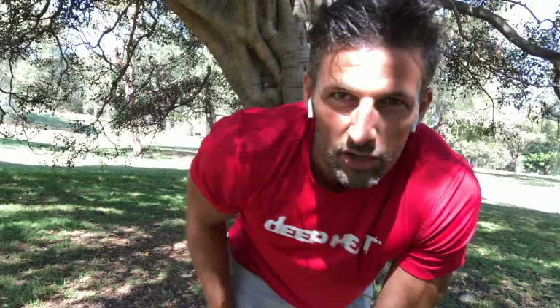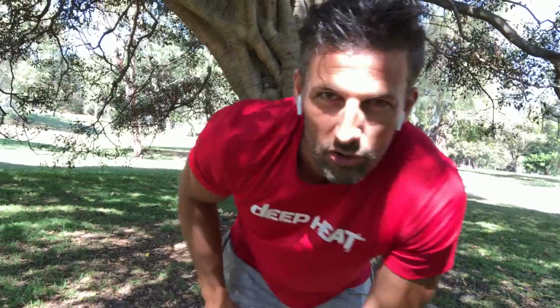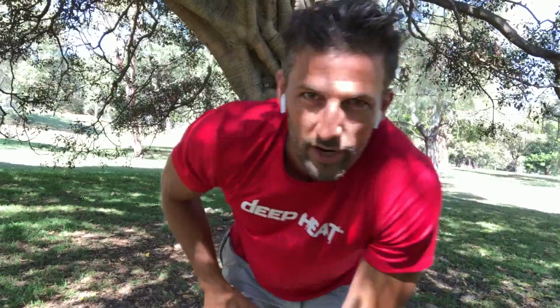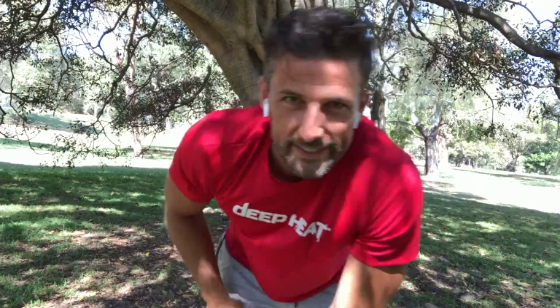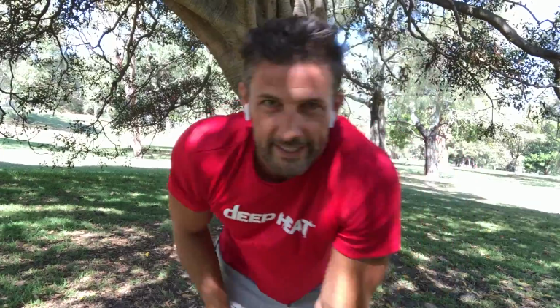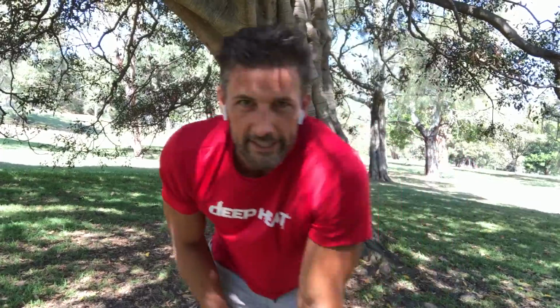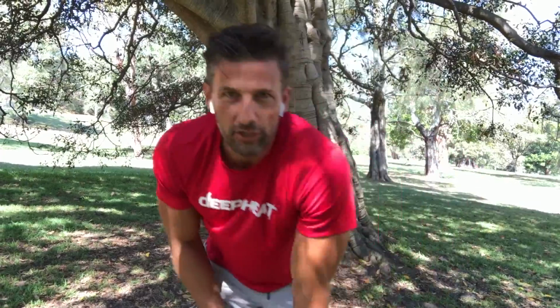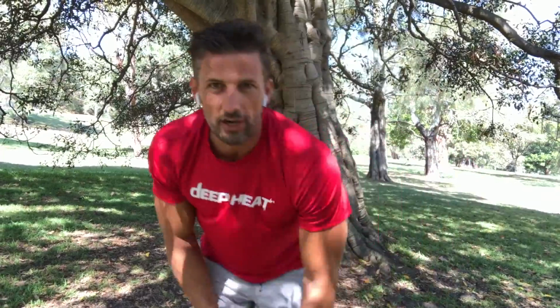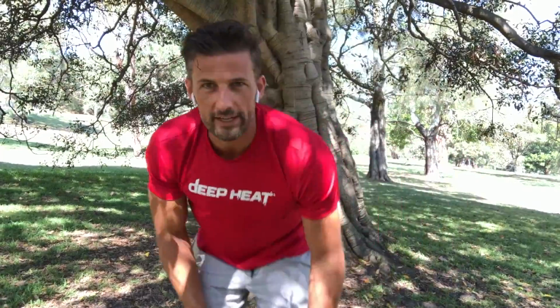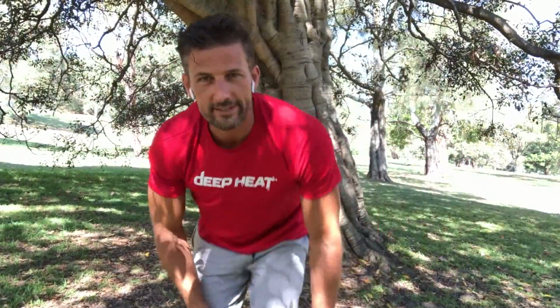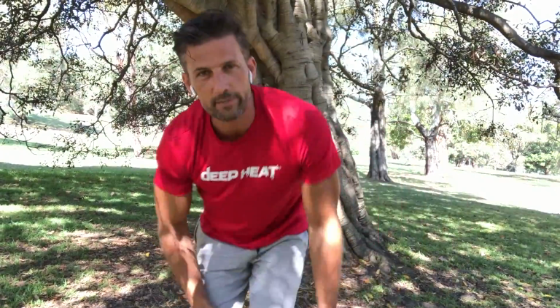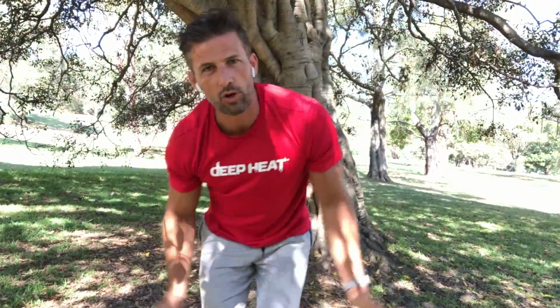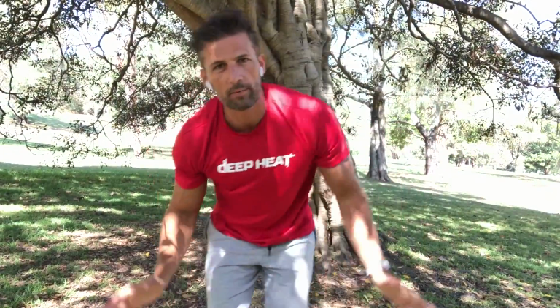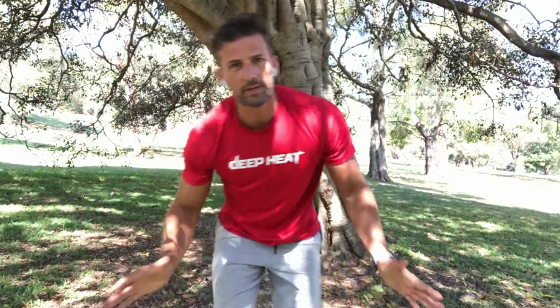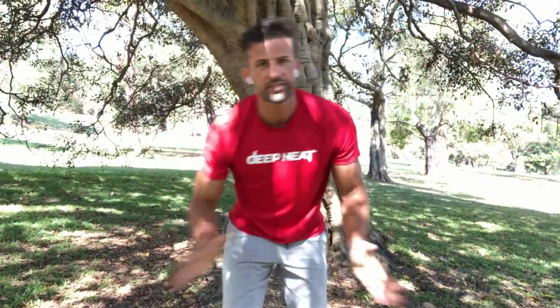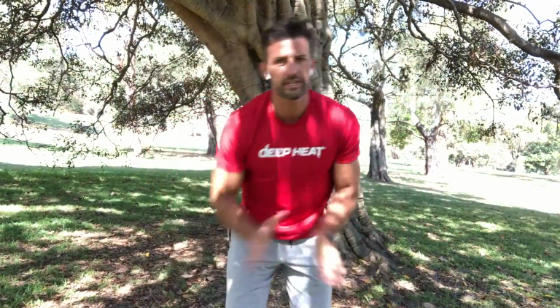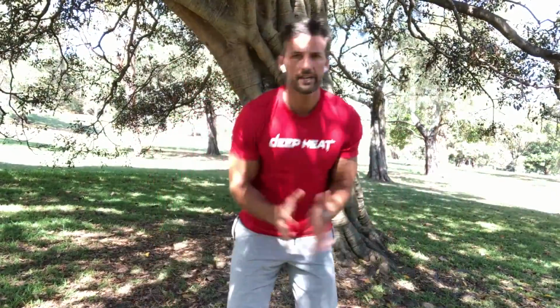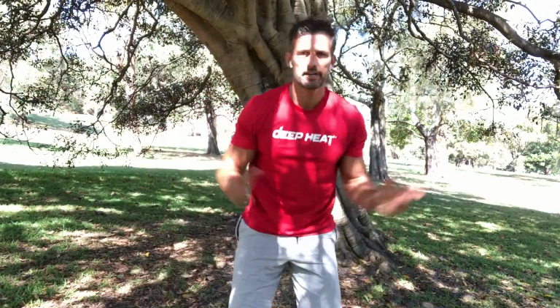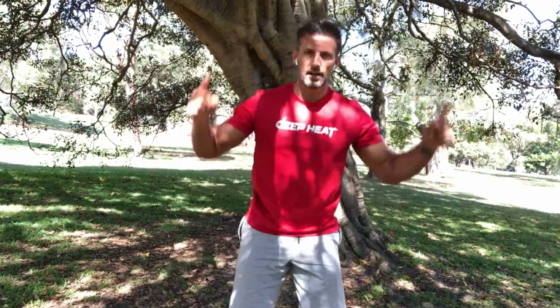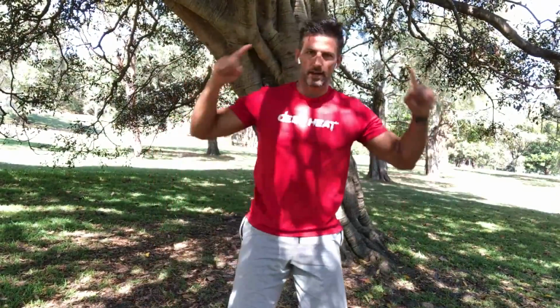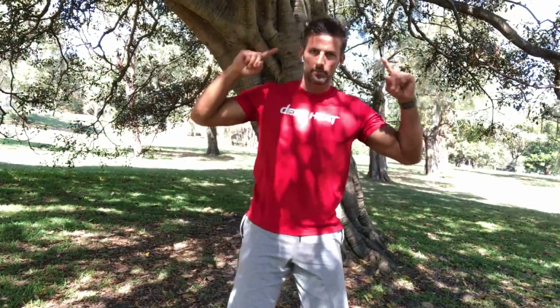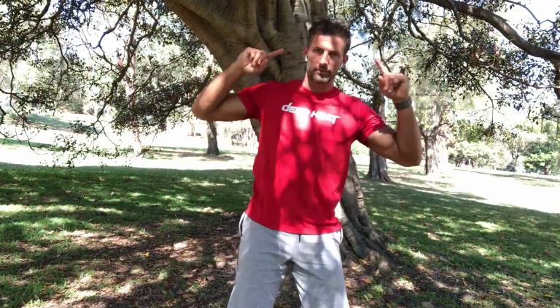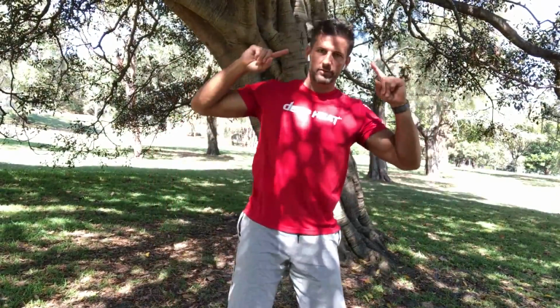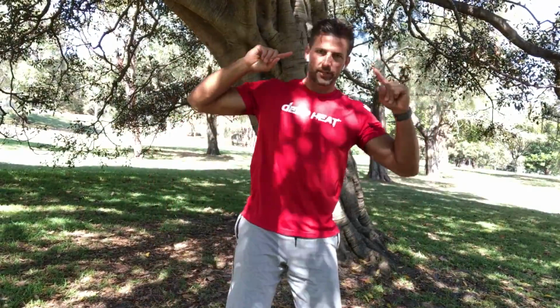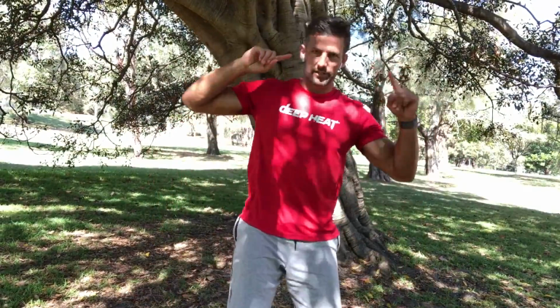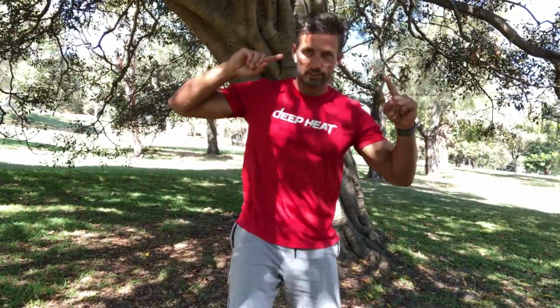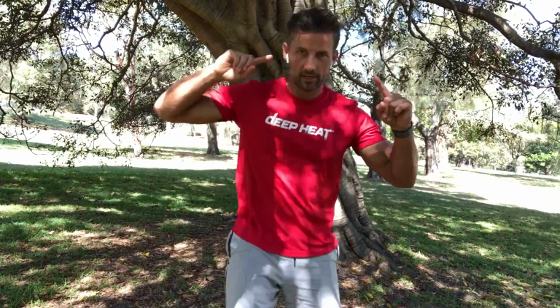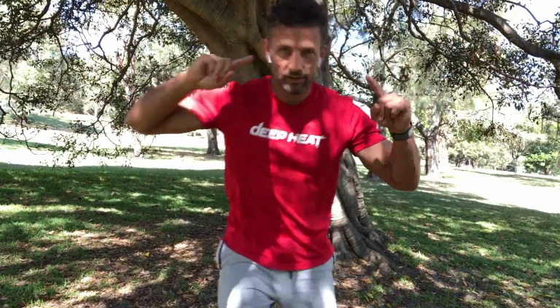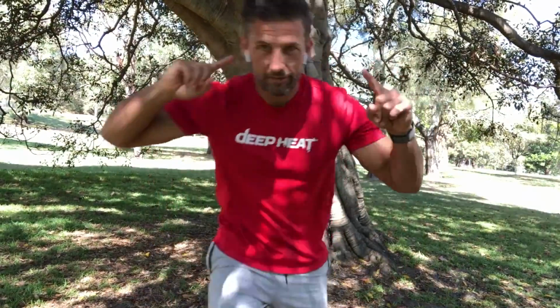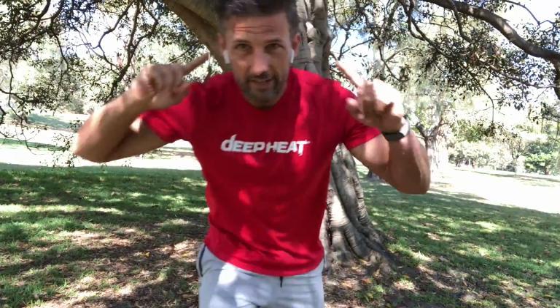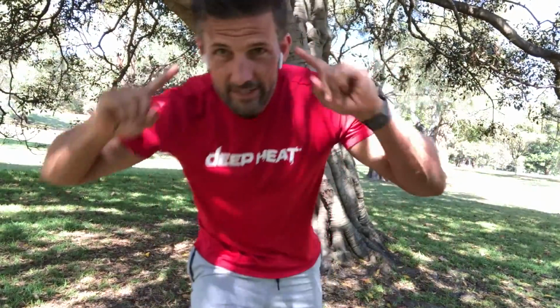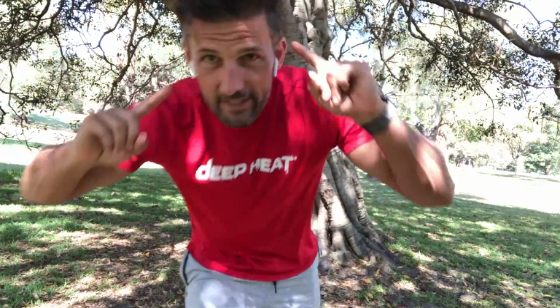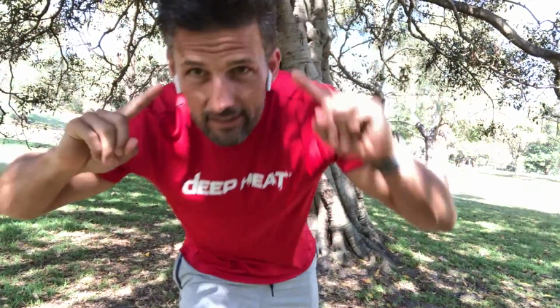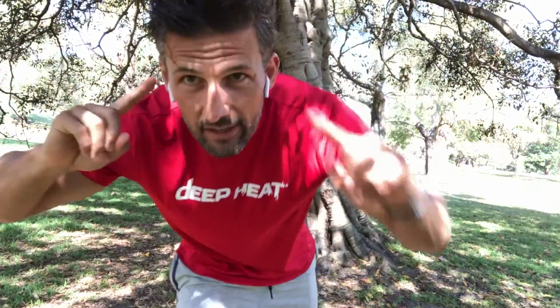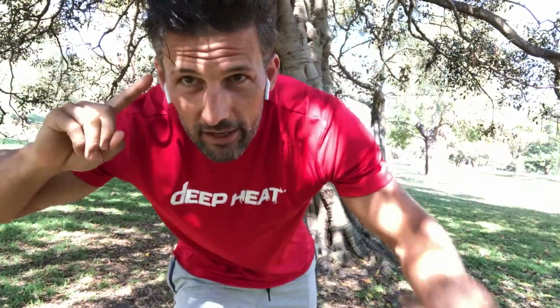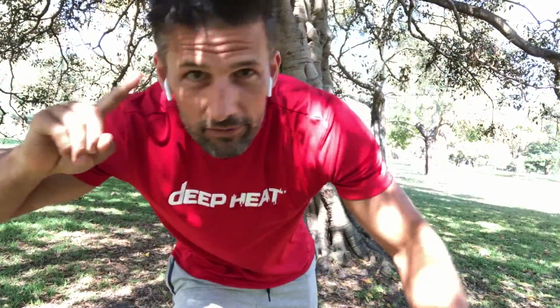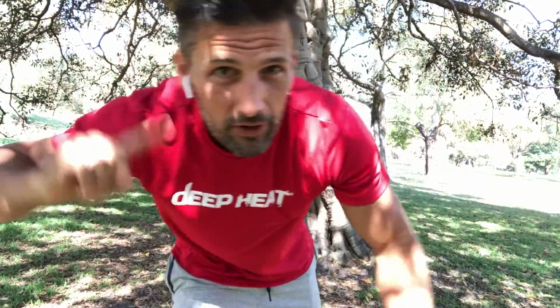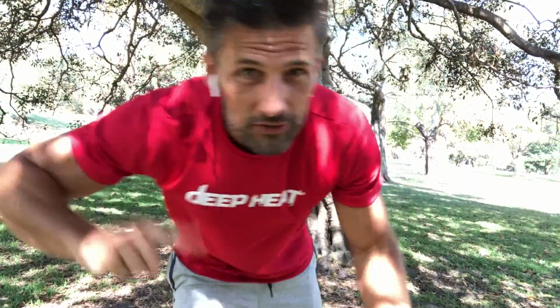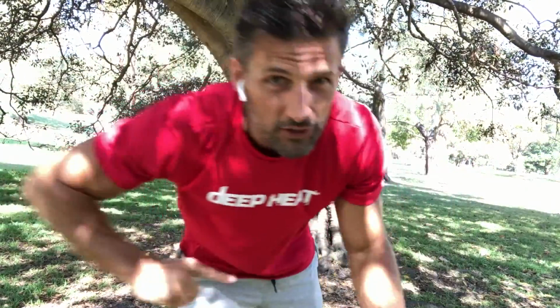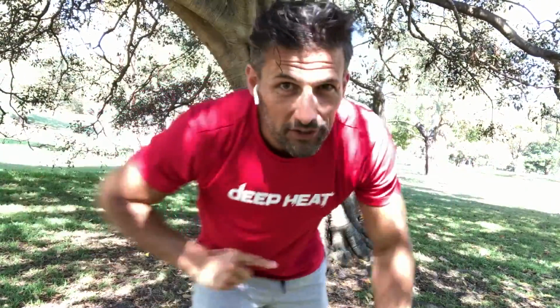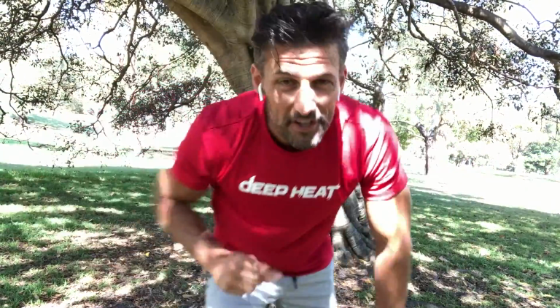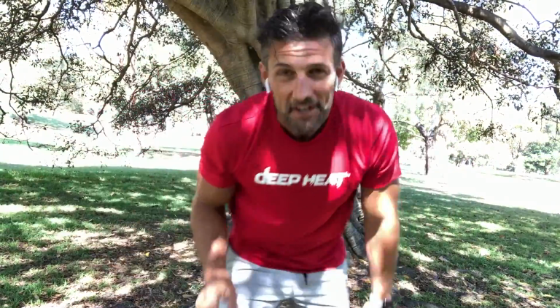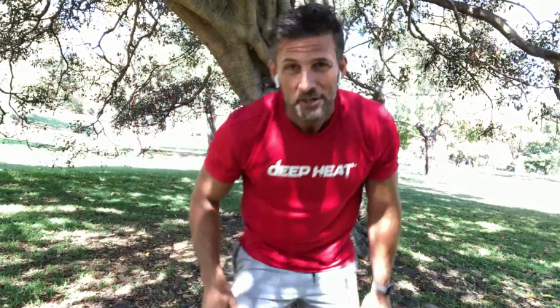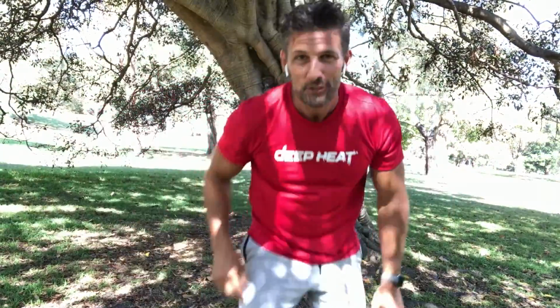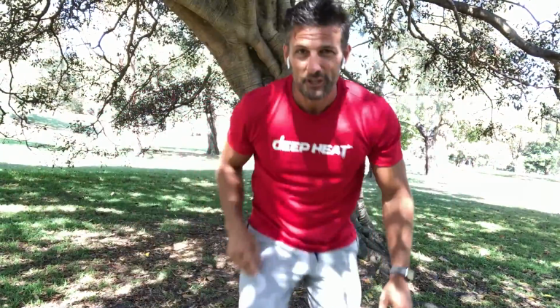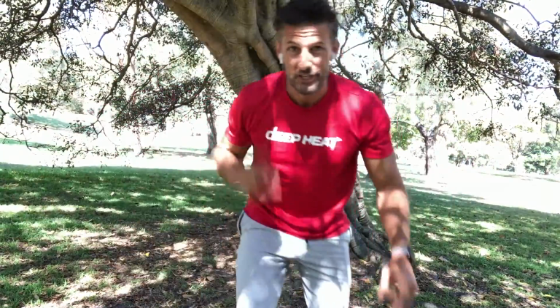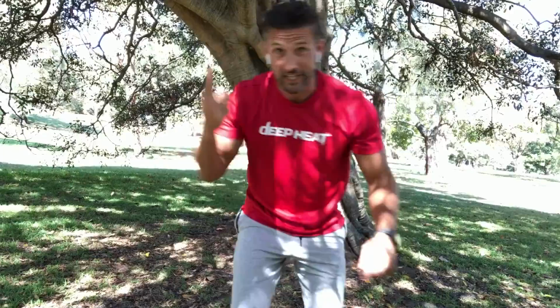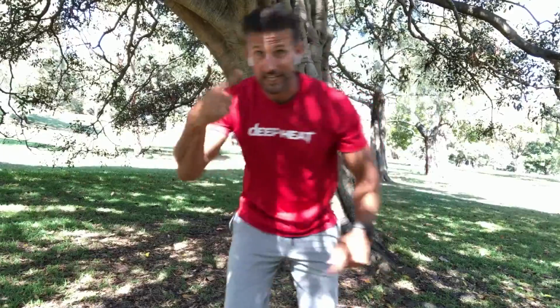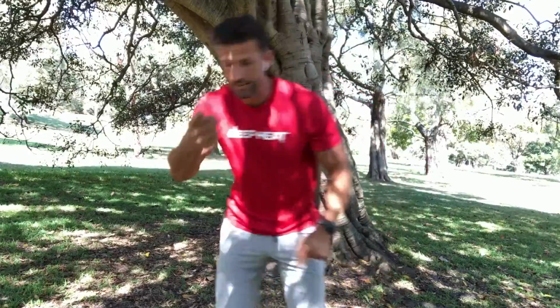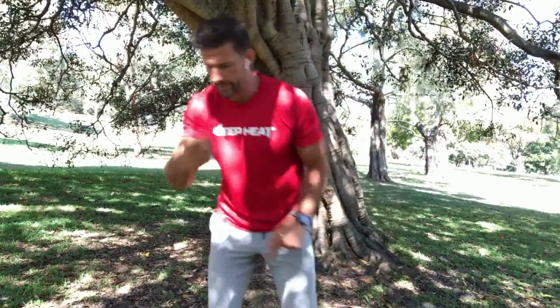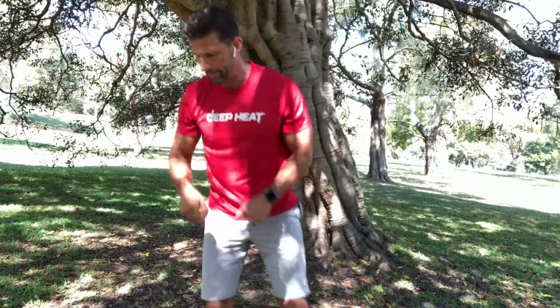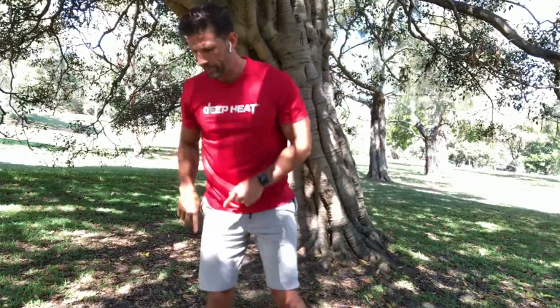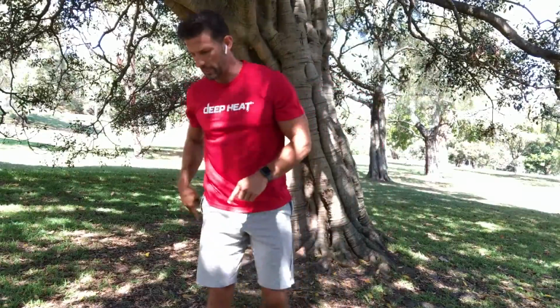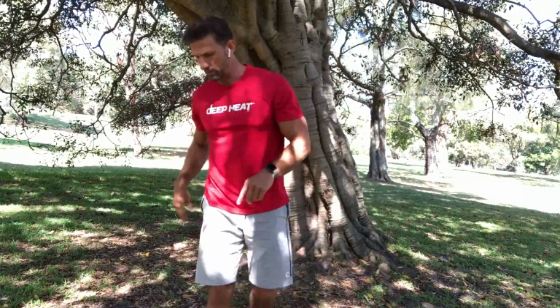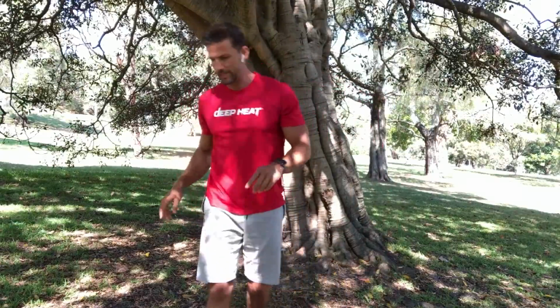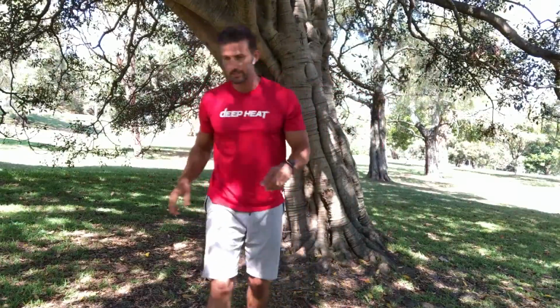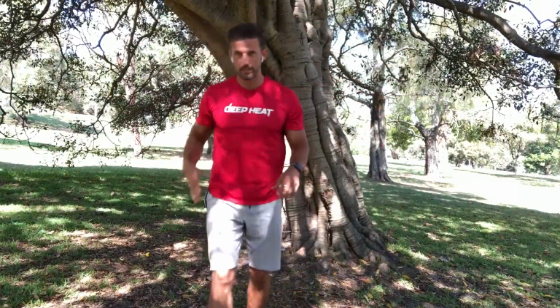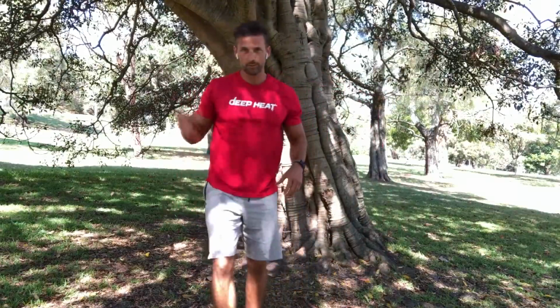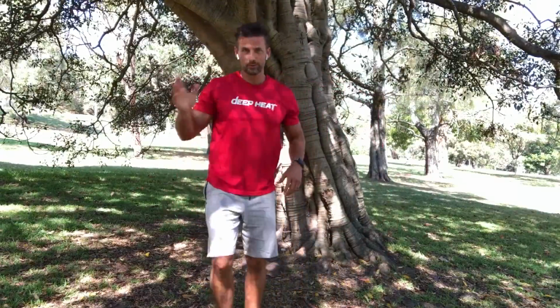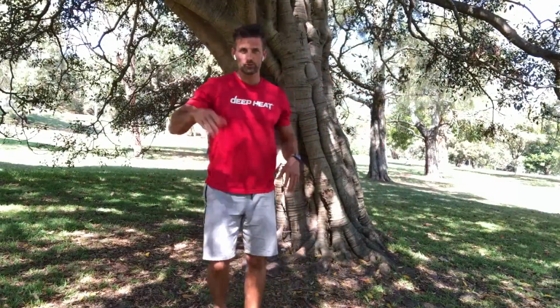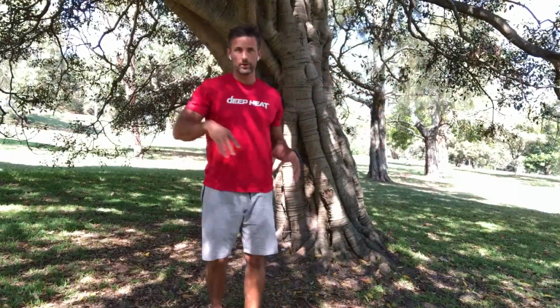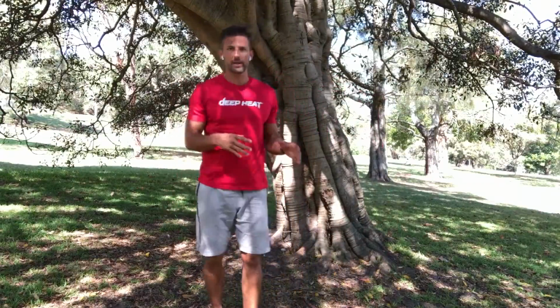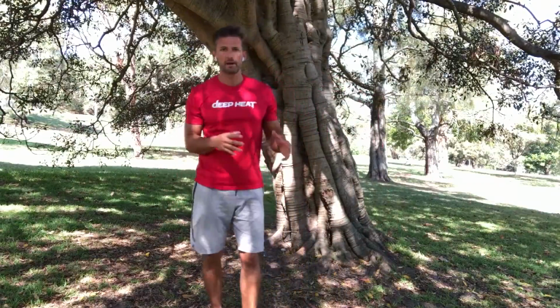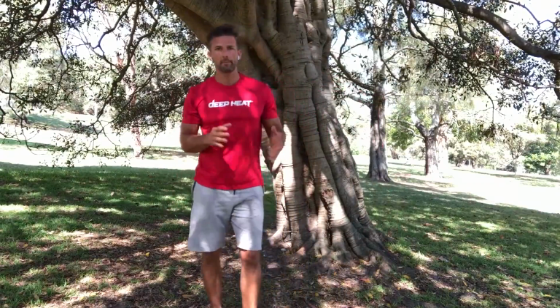G'day guys, Tim Robards here. I've got these fancy headphones on so that you can hear me, otherwise the wind will drown me out.